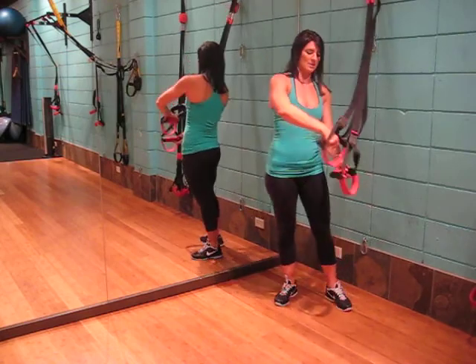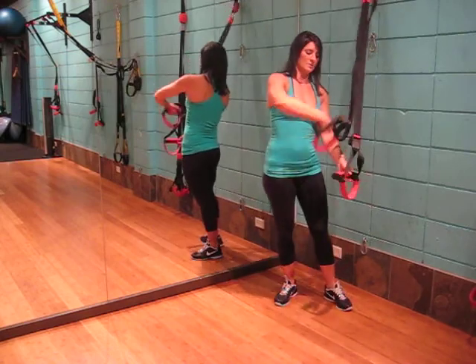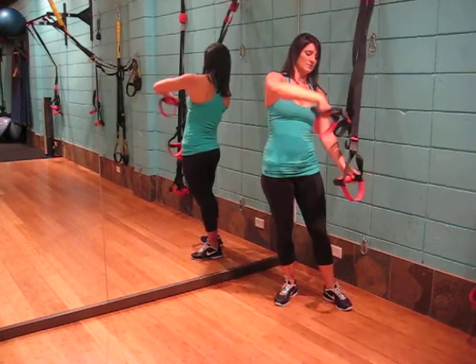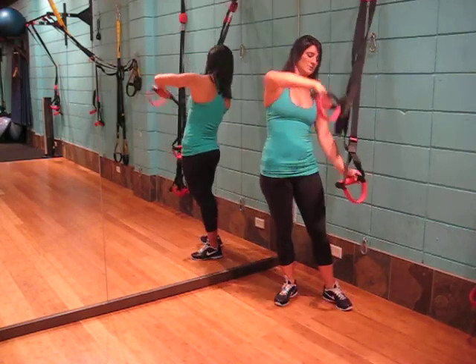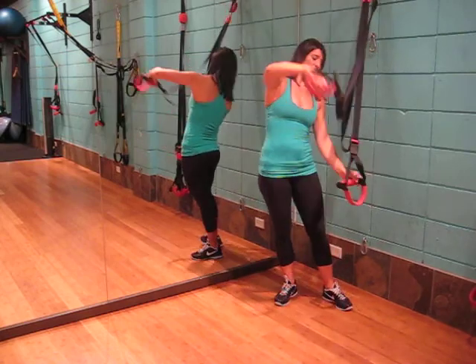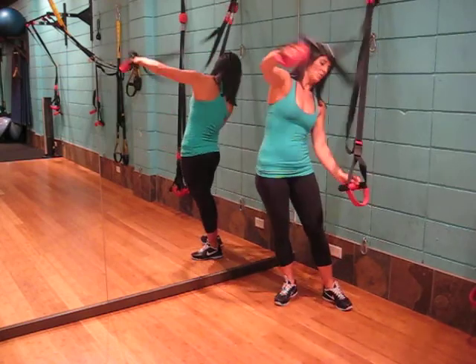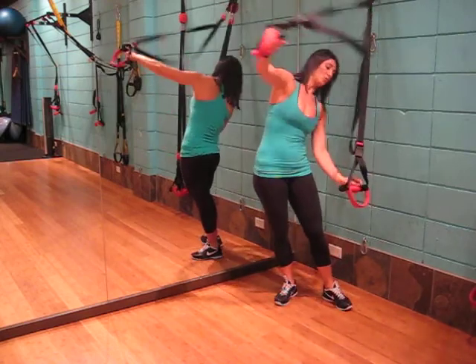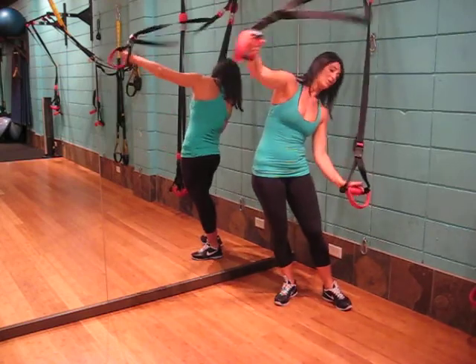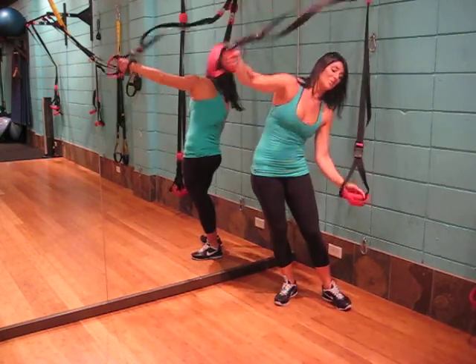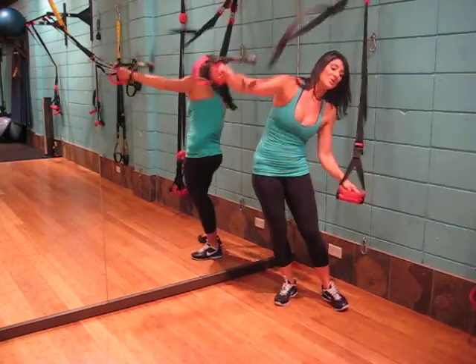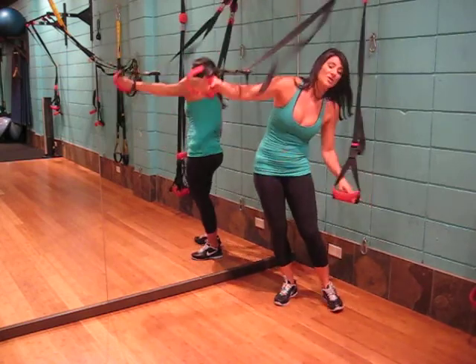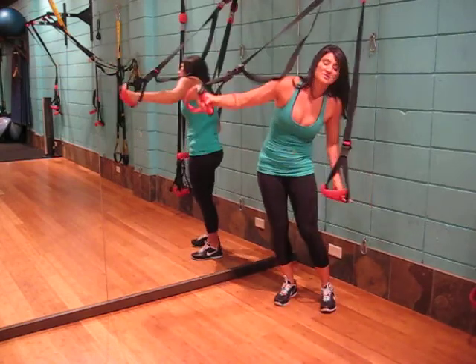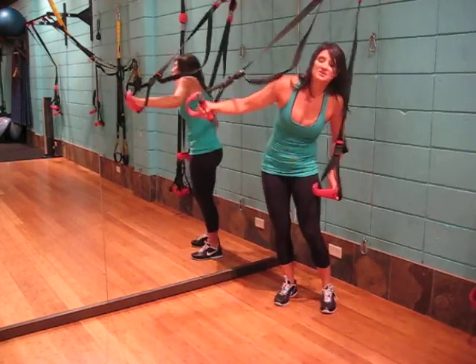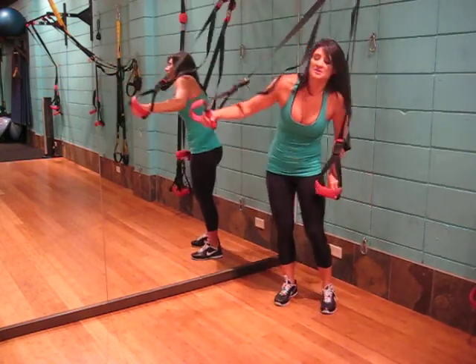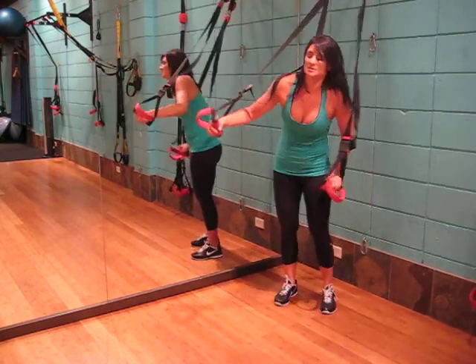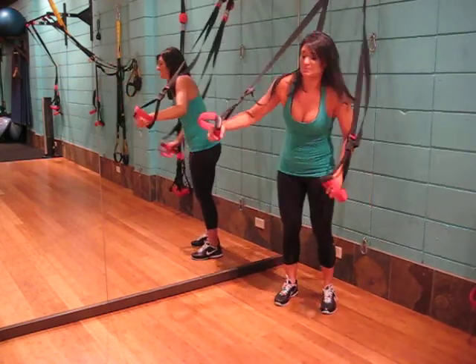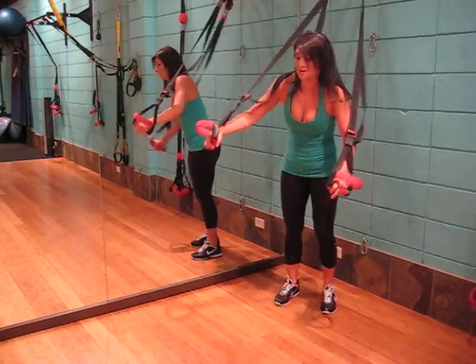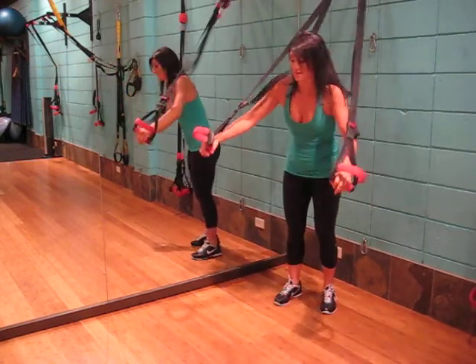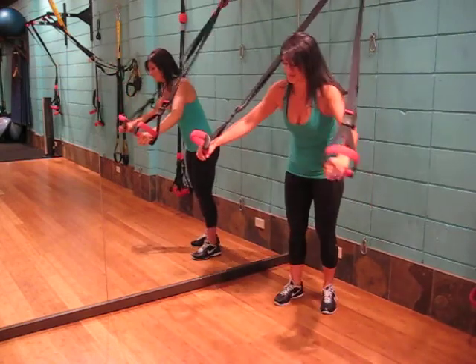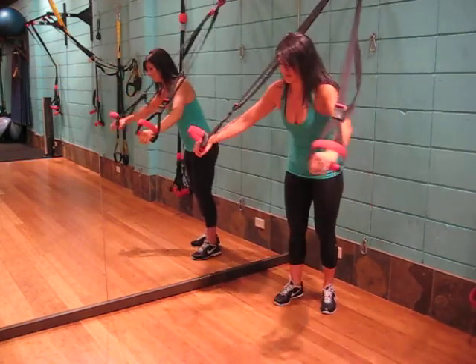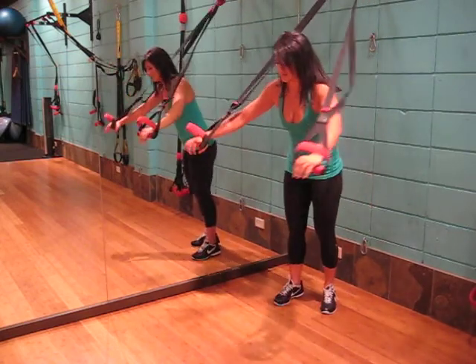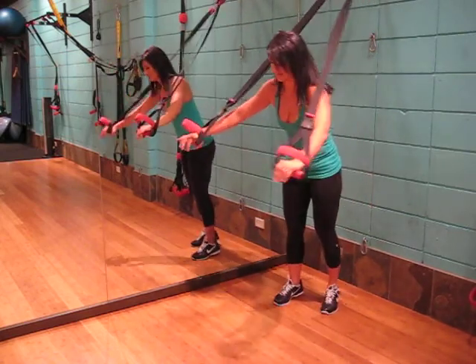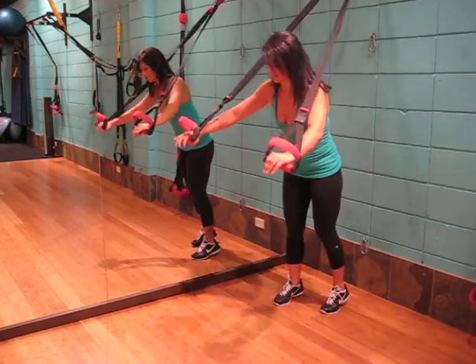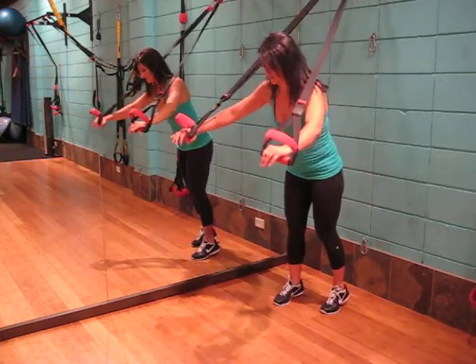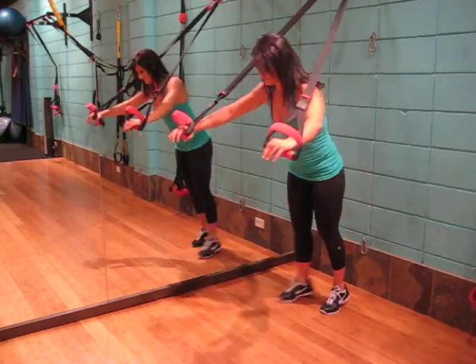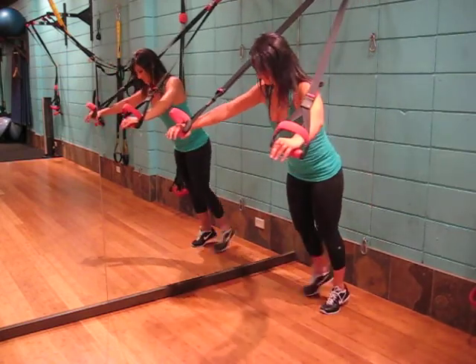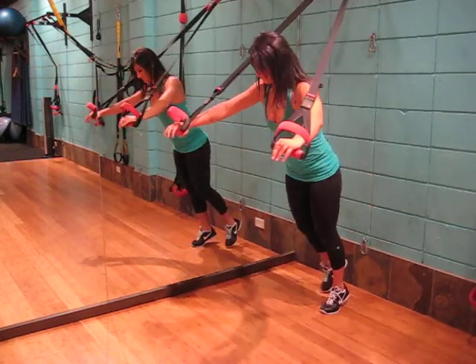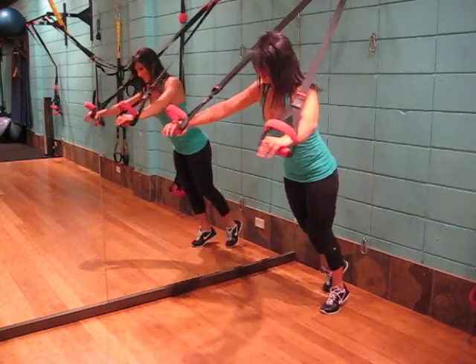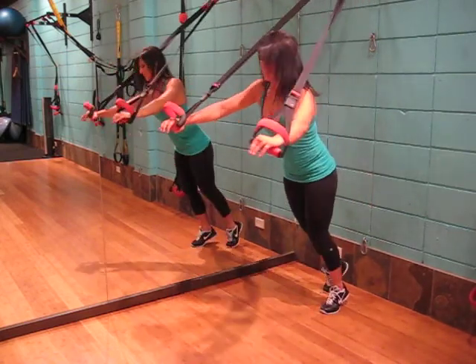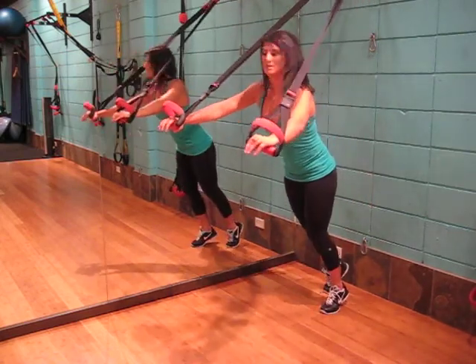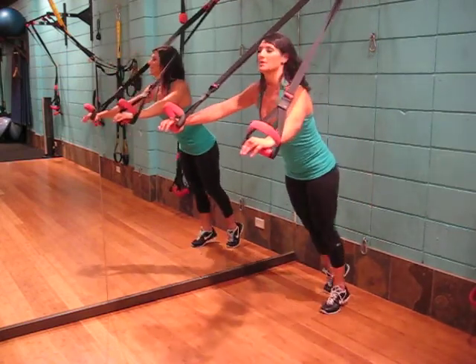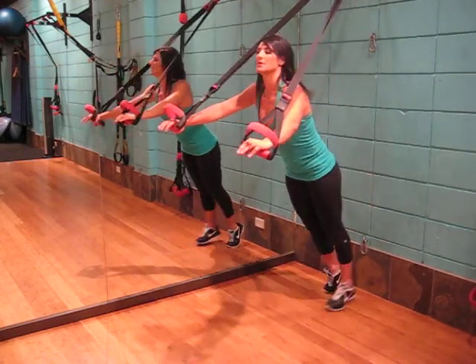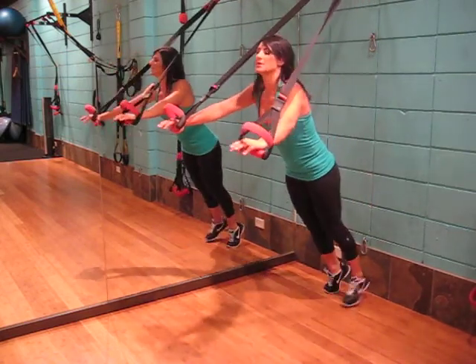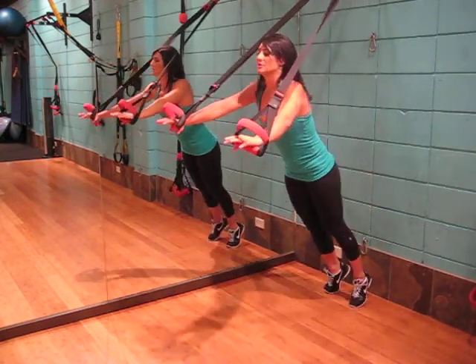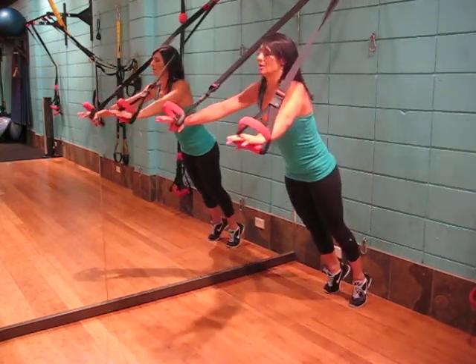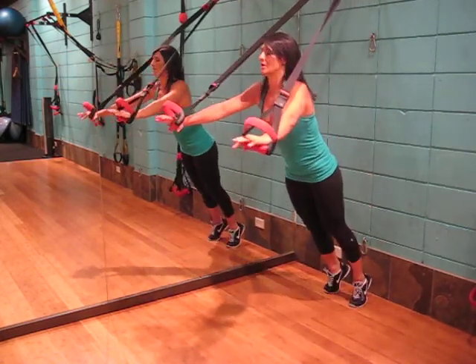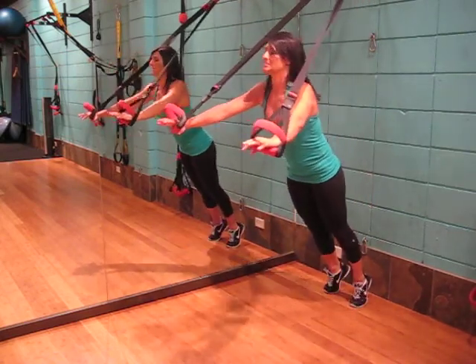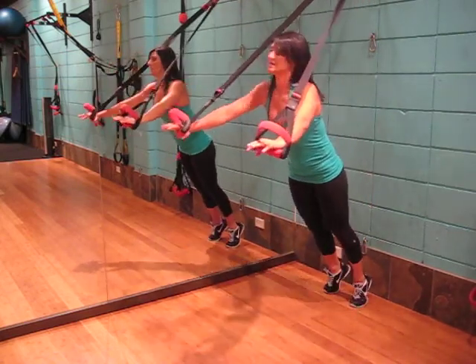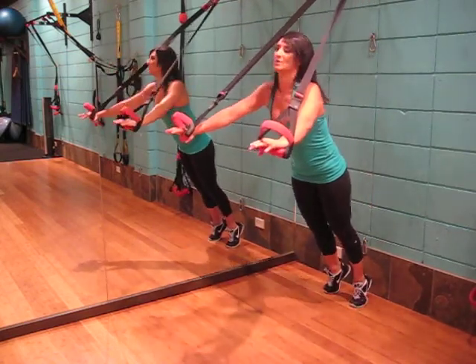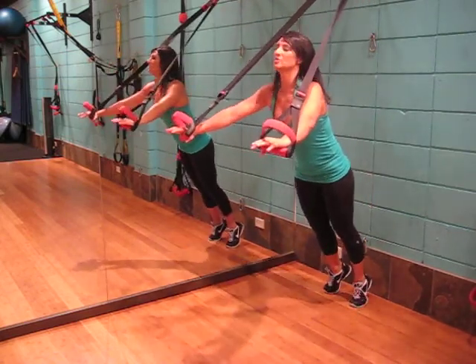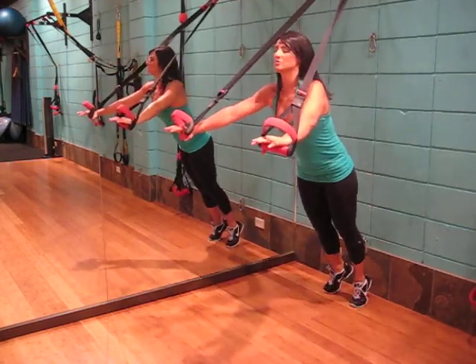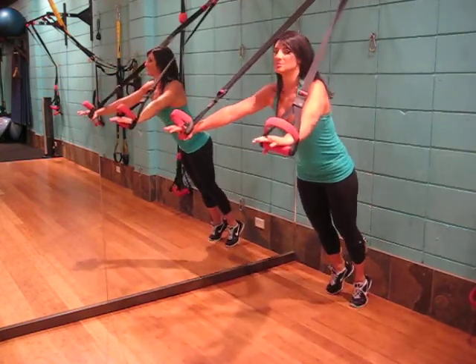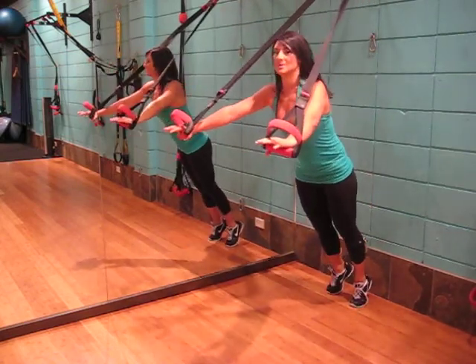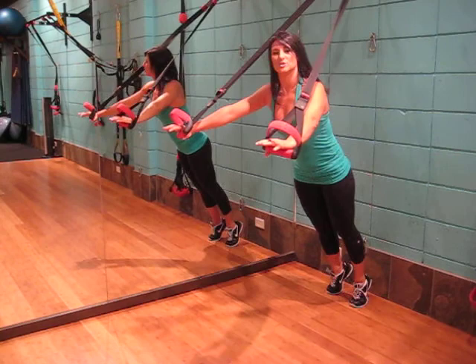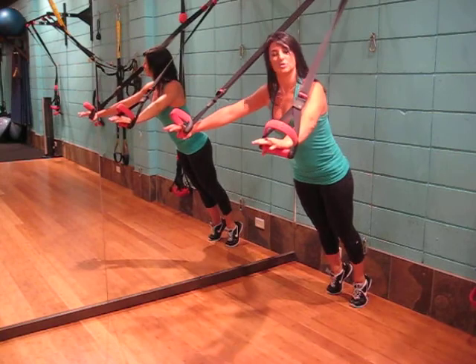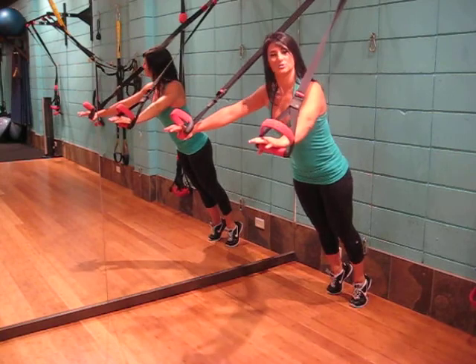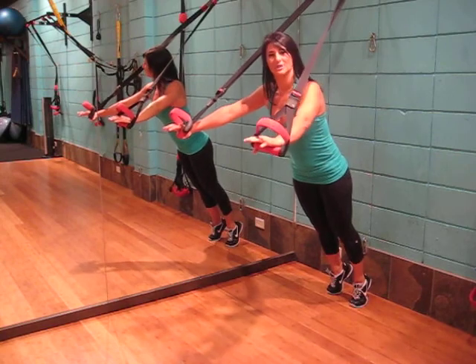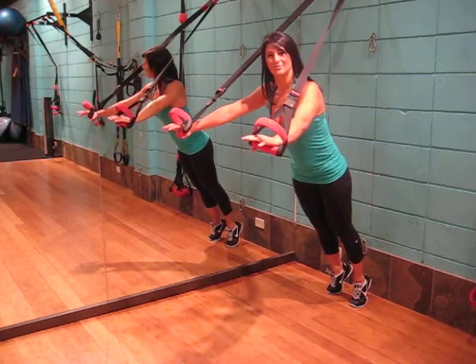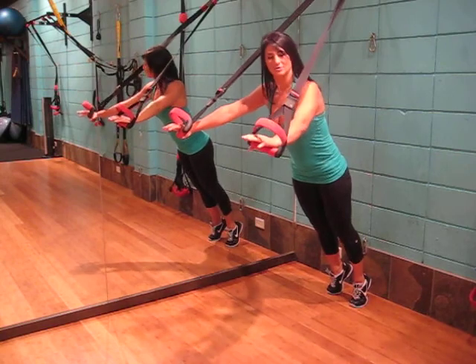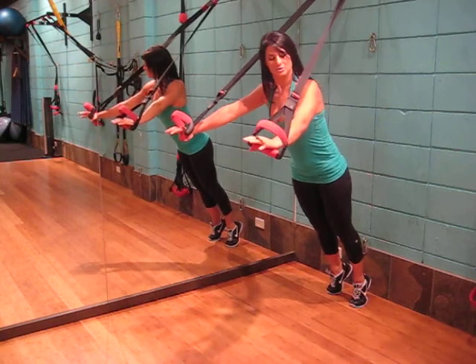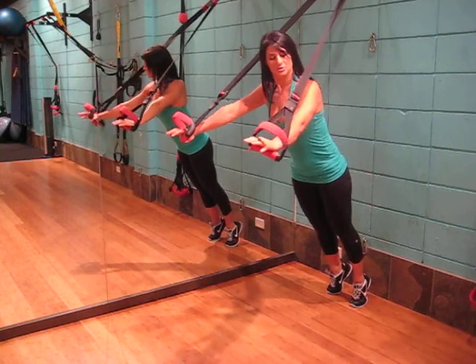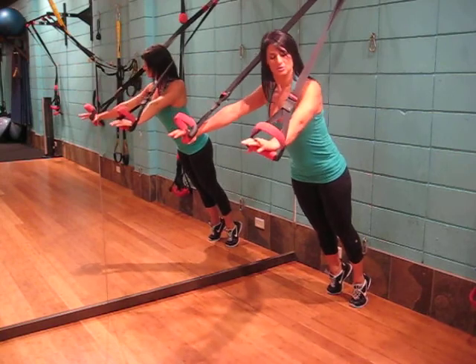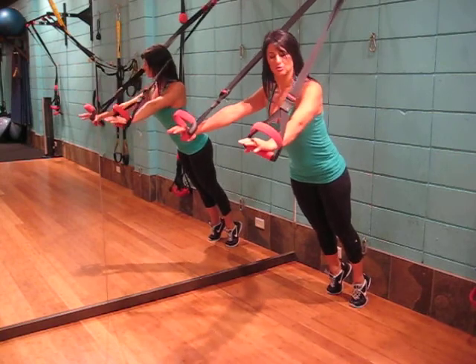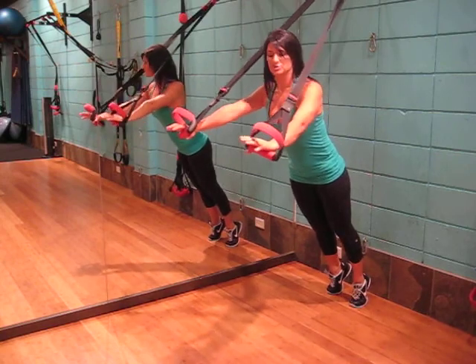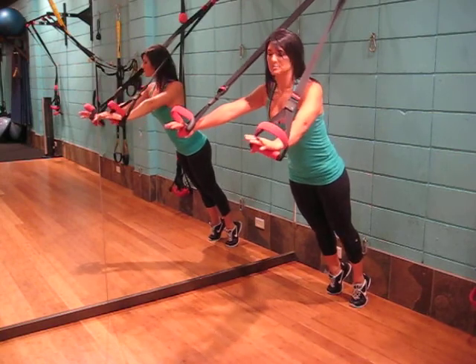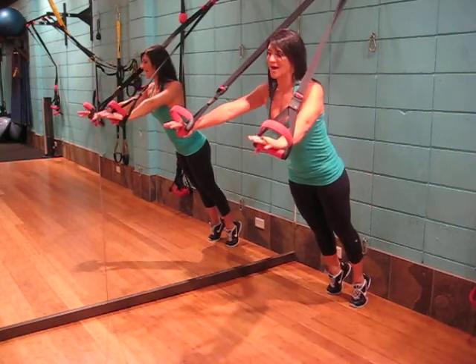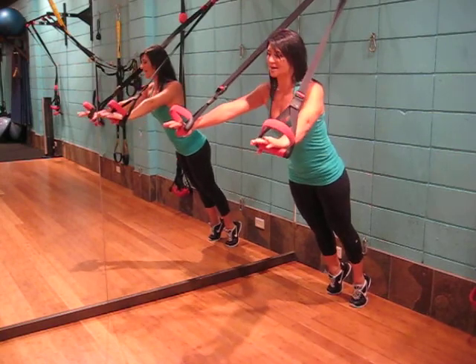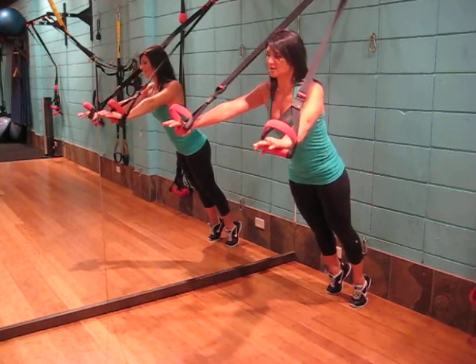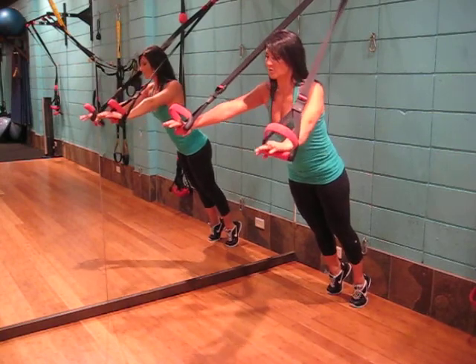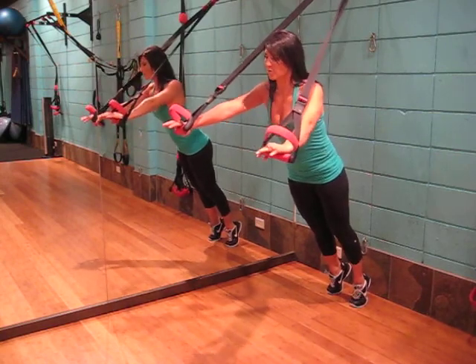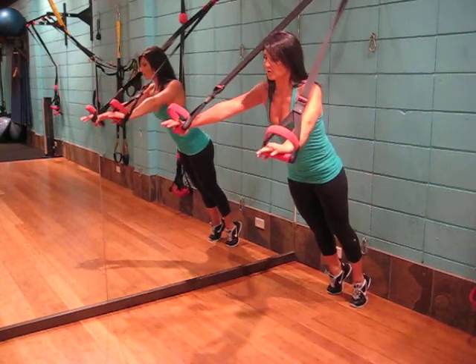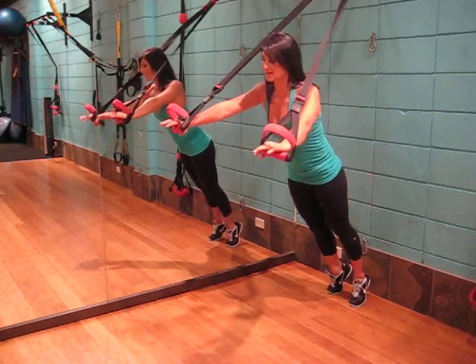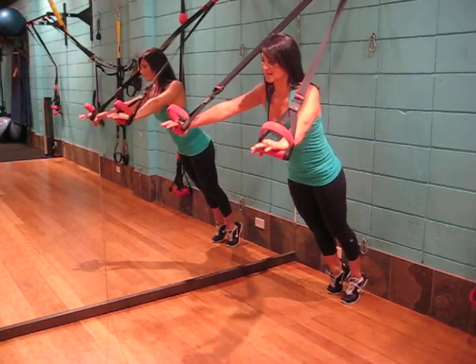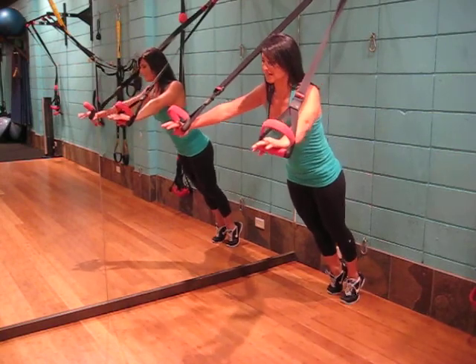Grabbing onto the system, the arms out just past shoulder level, shoulders back, core engaged.